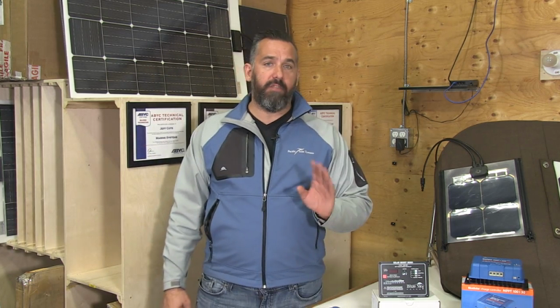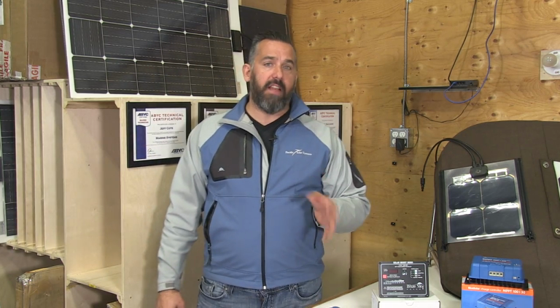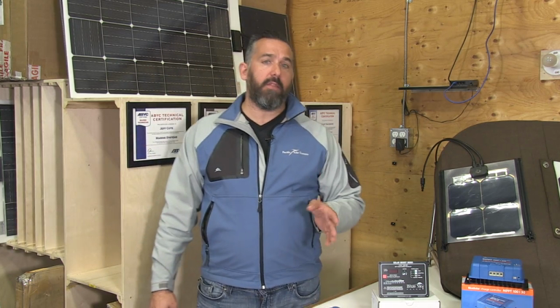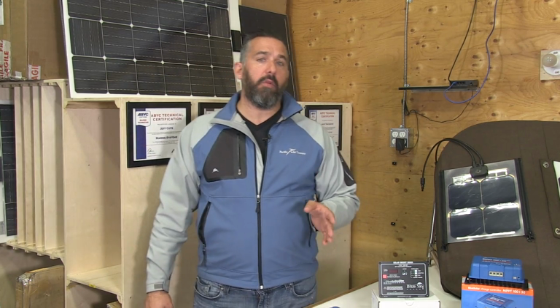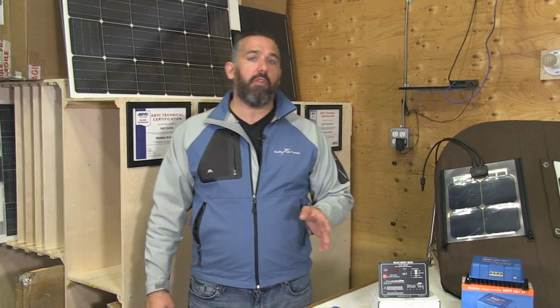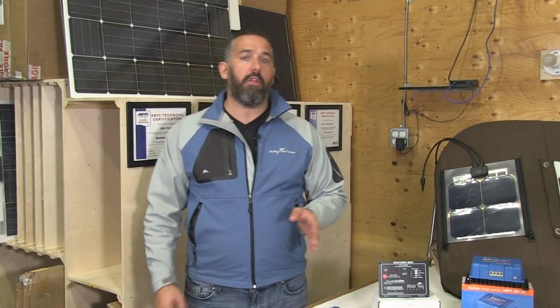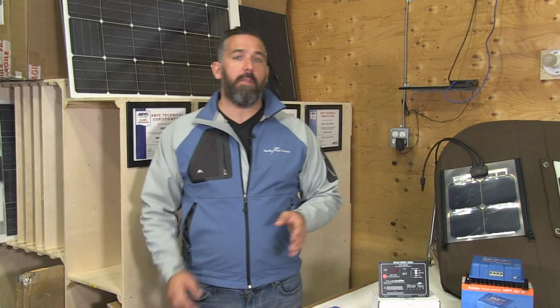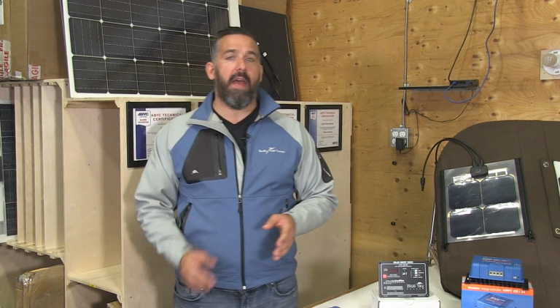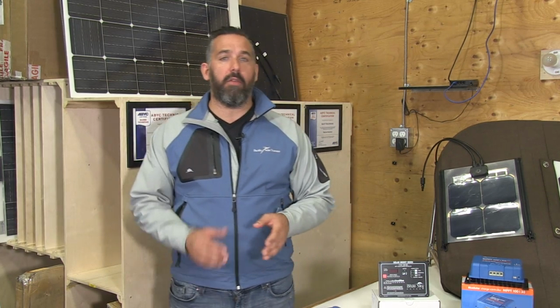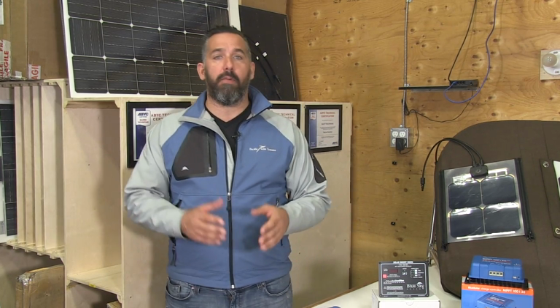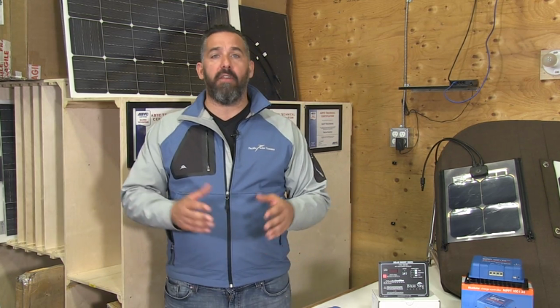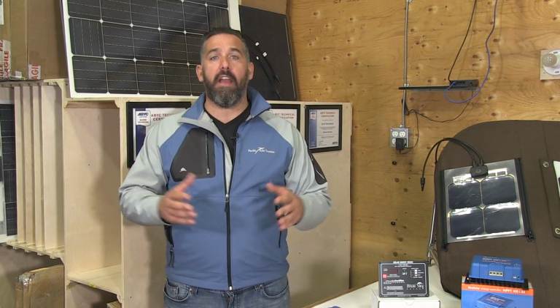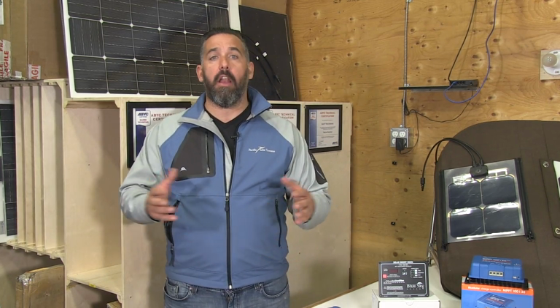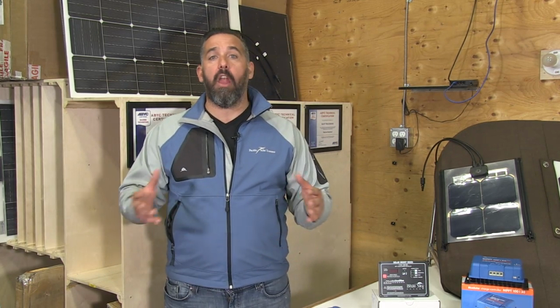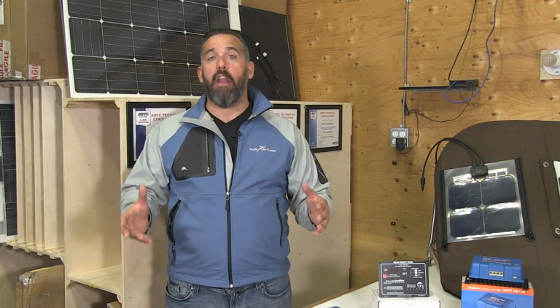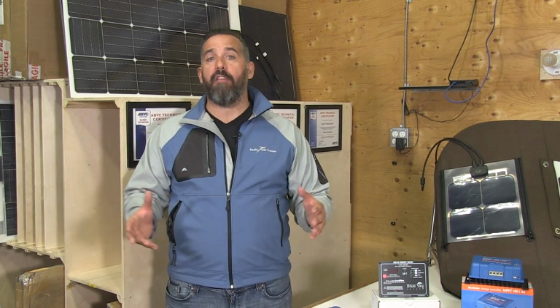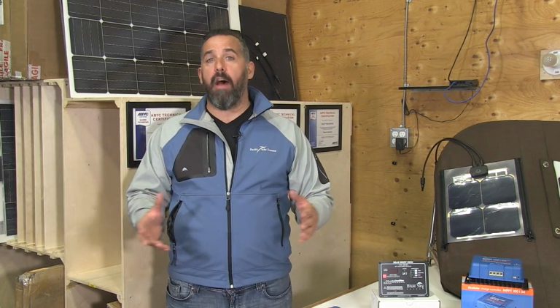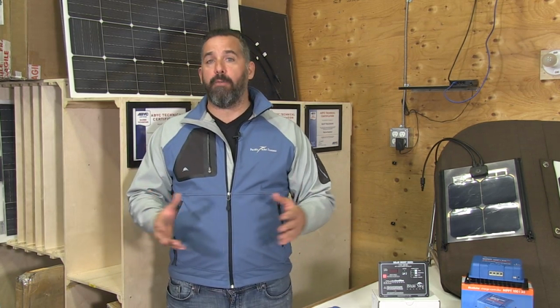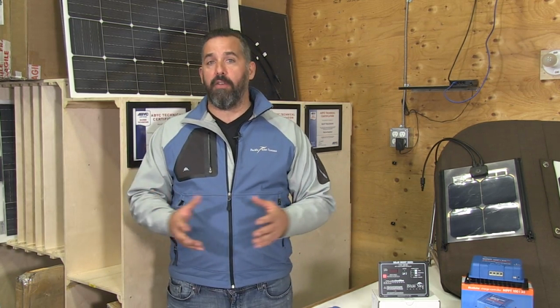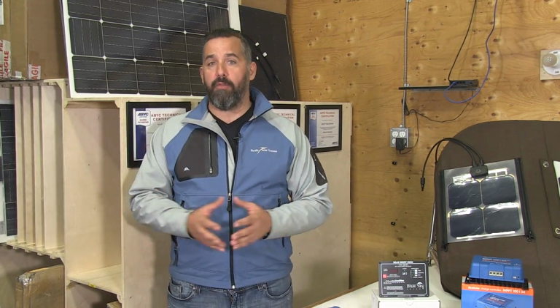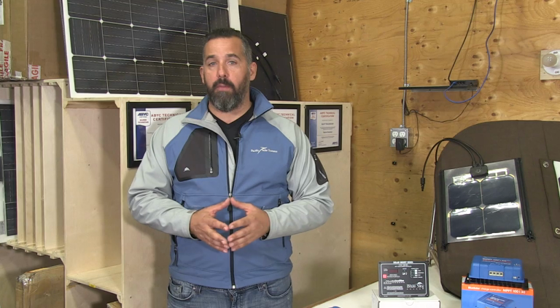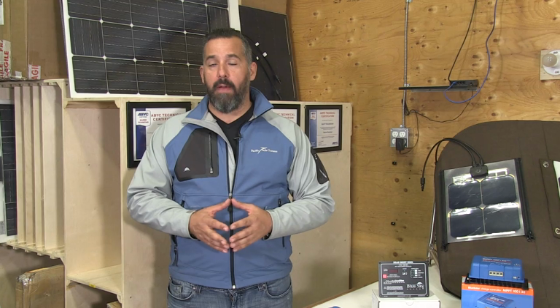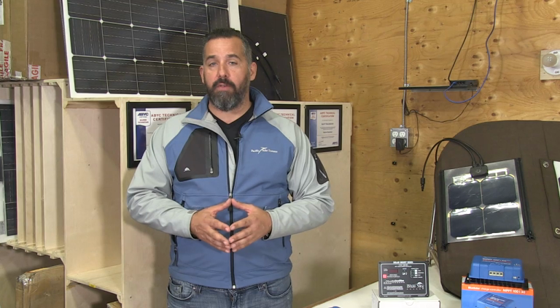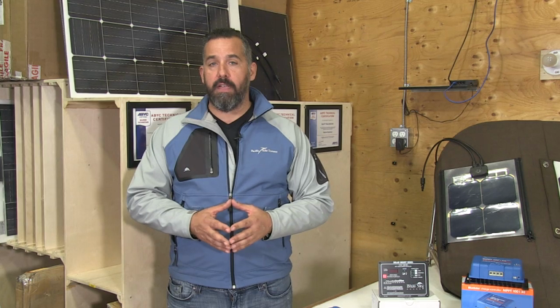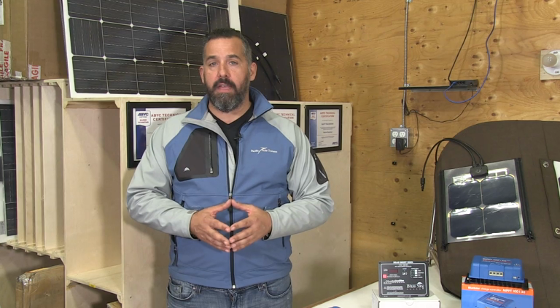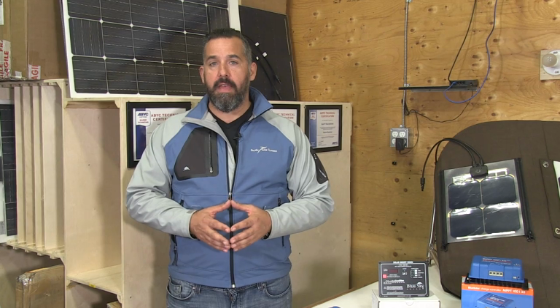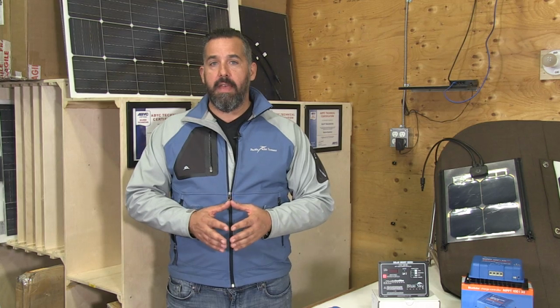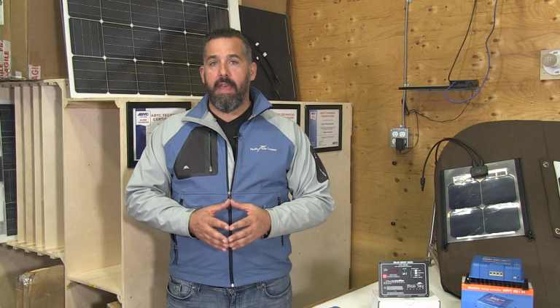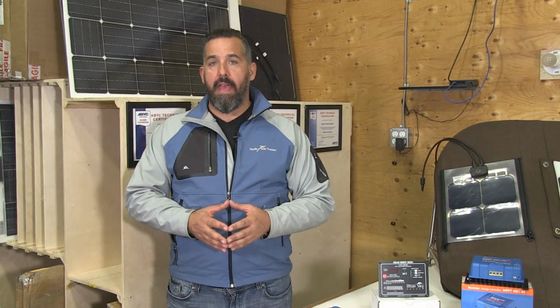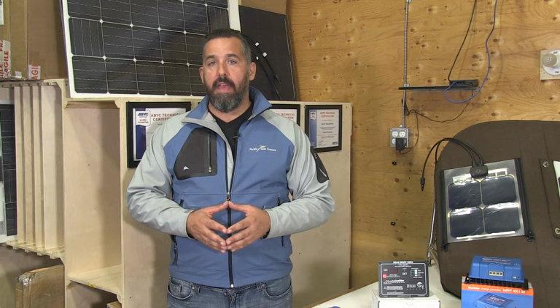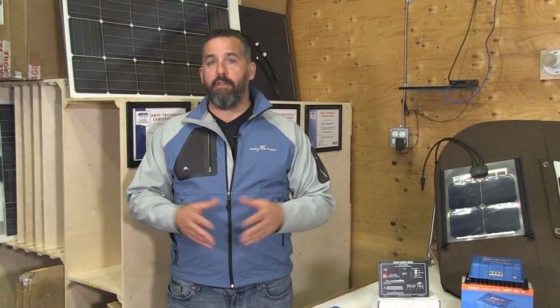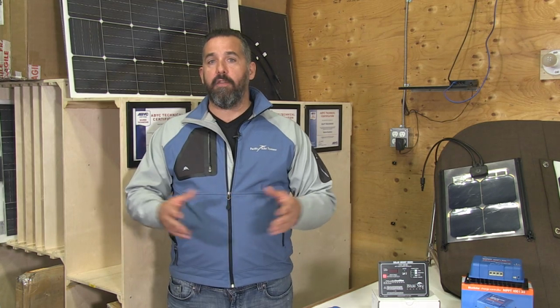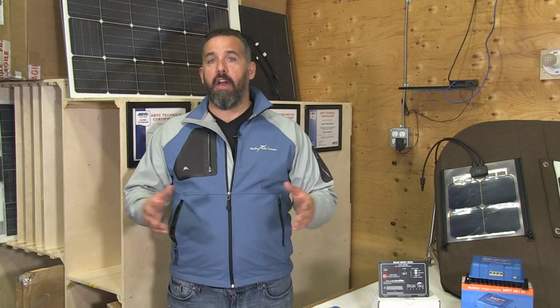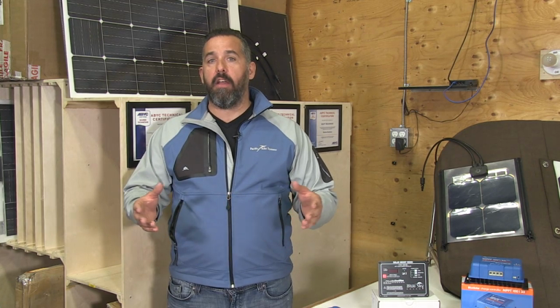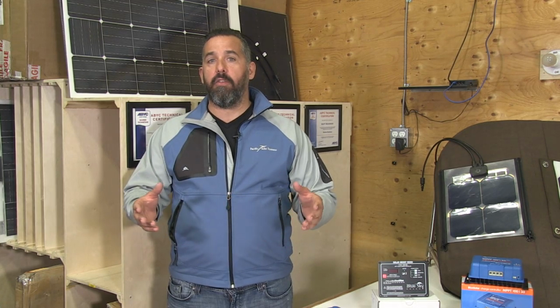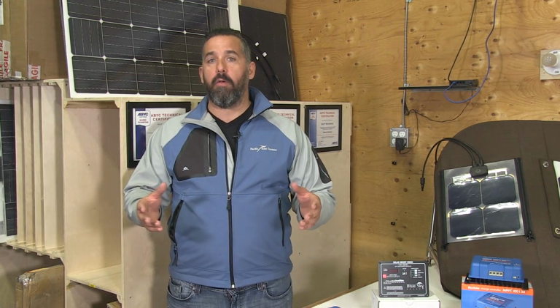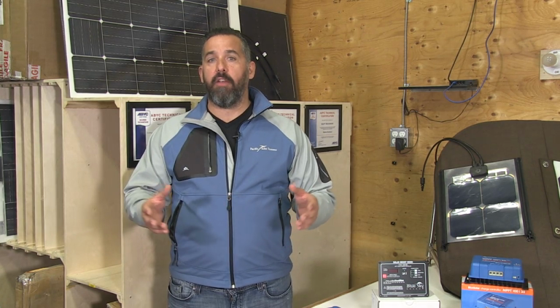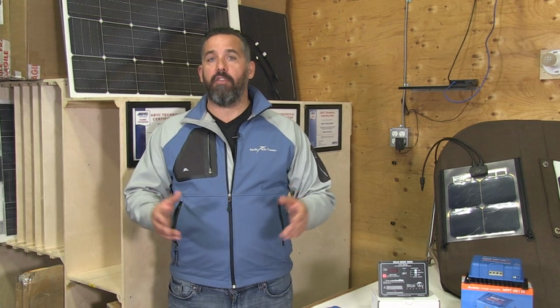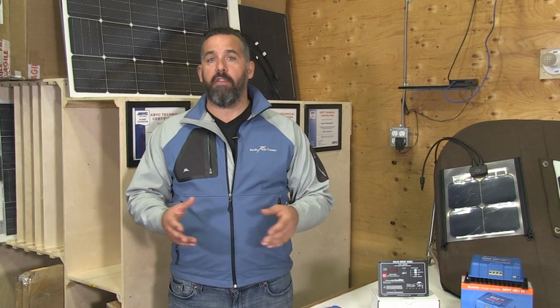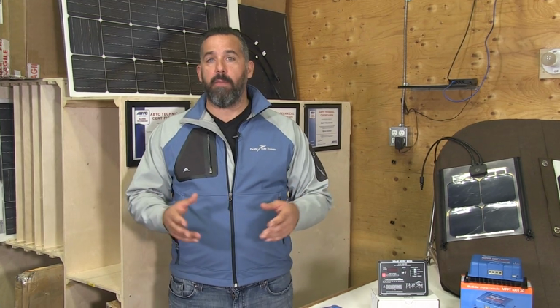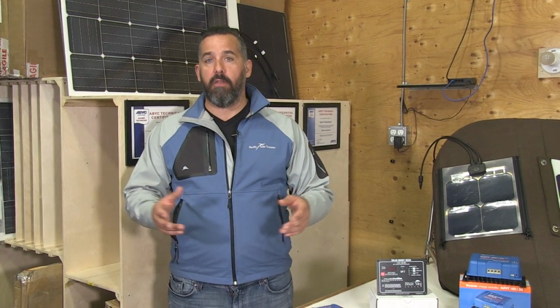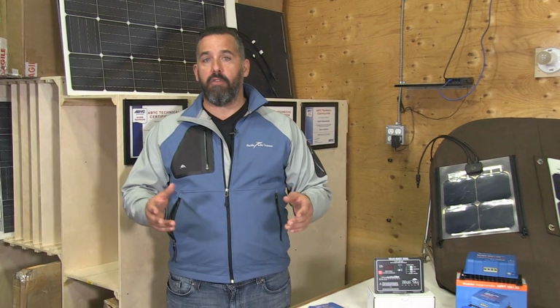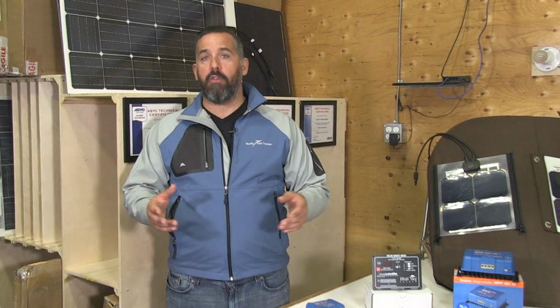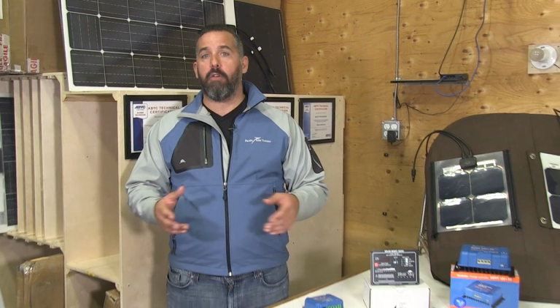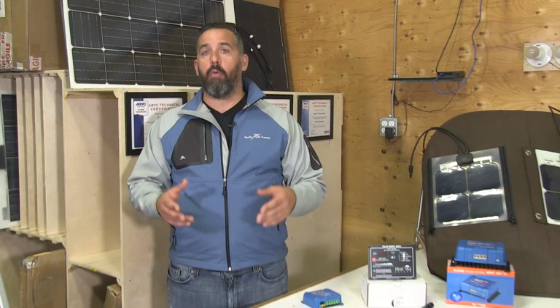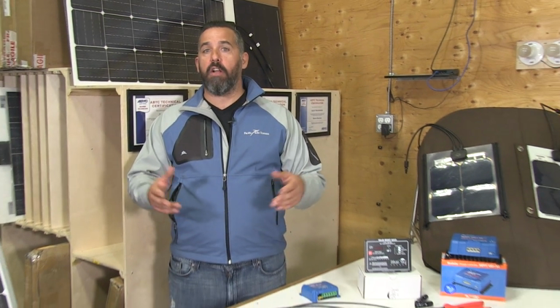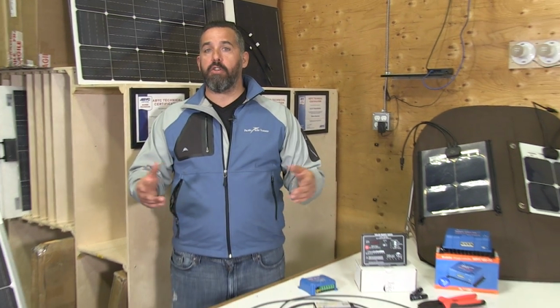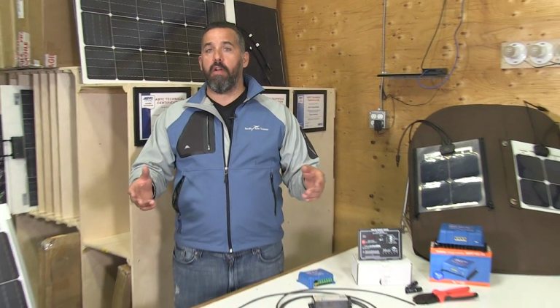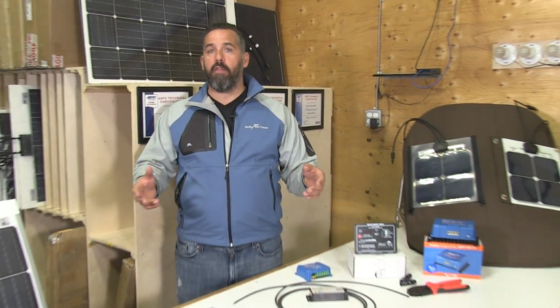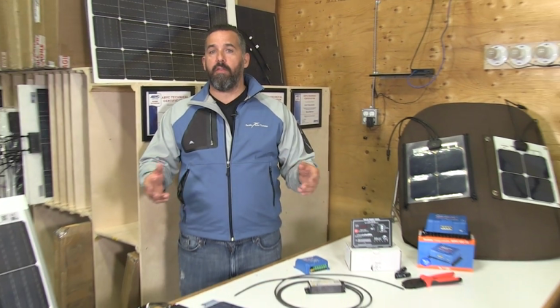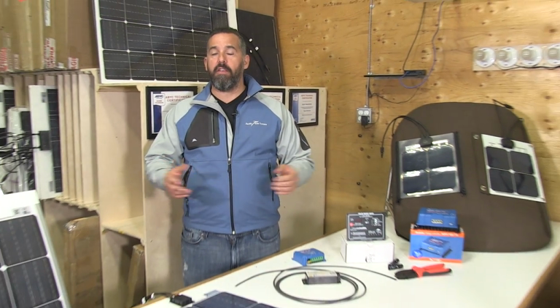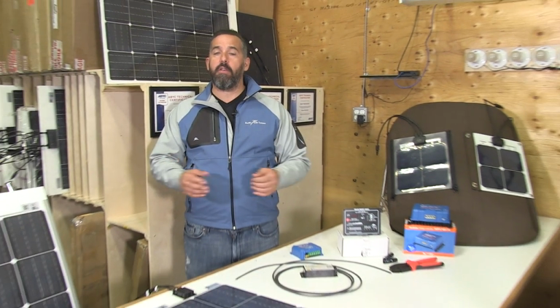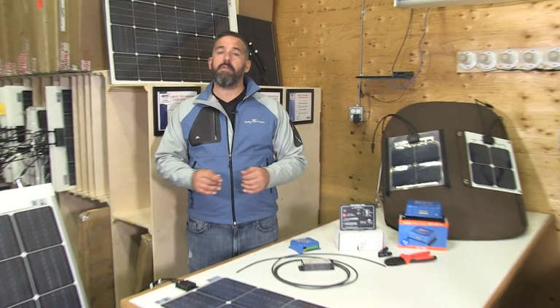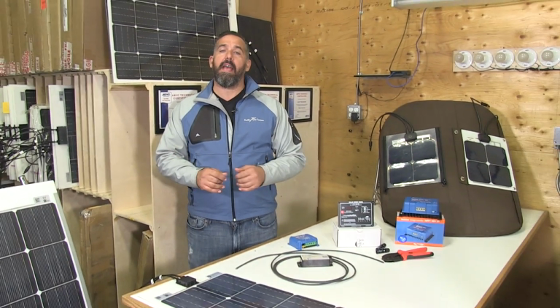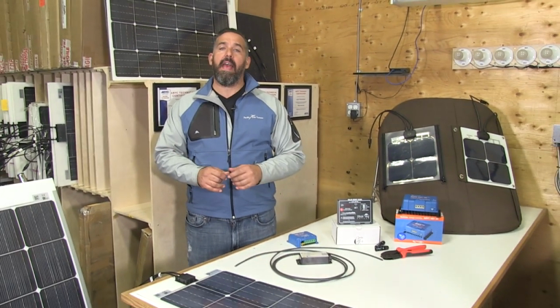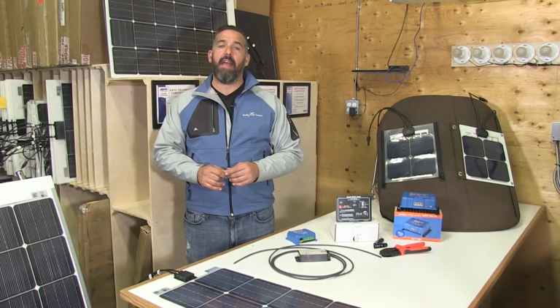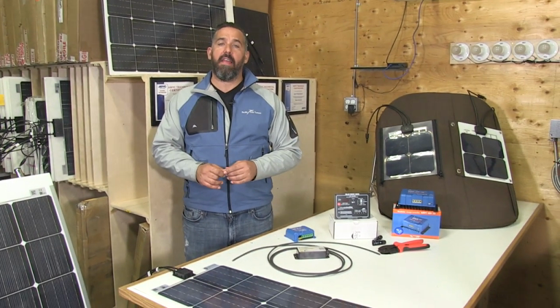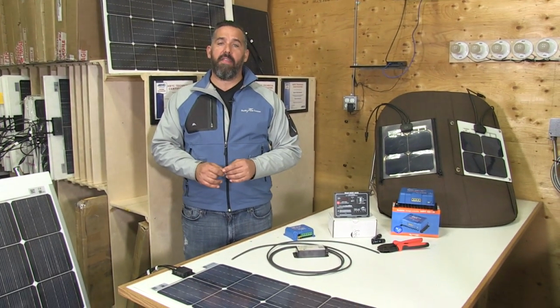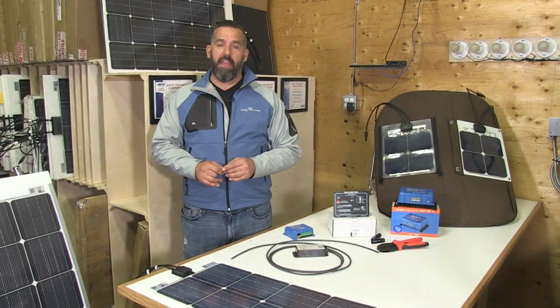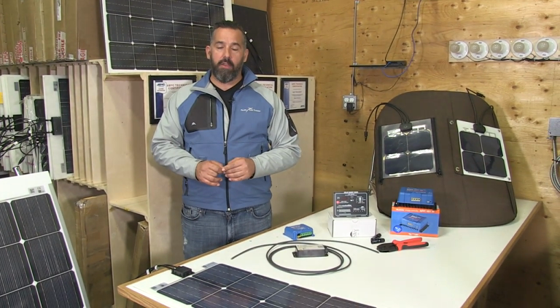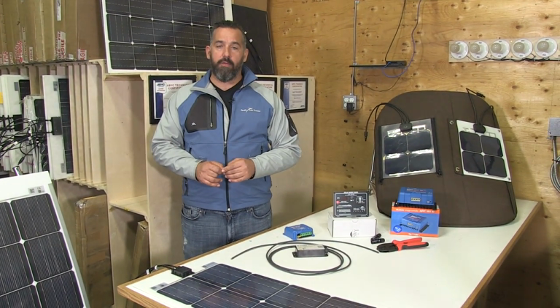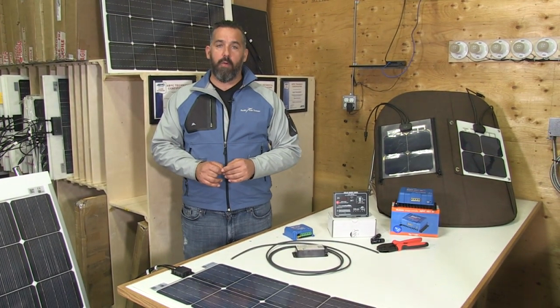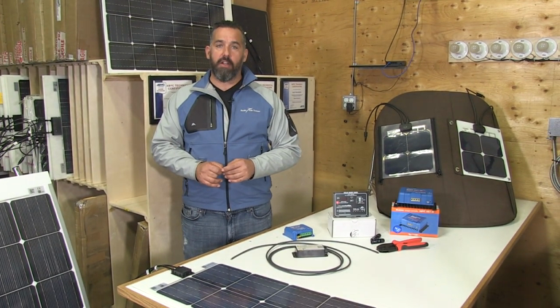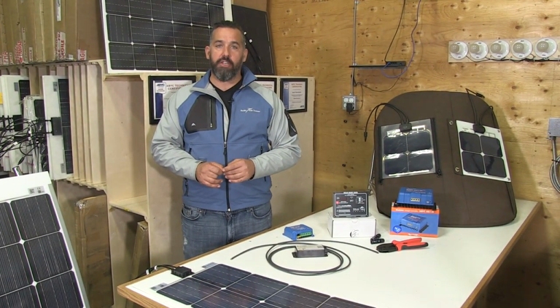Flexible solar panels provide a lot of options for mounting. If you've got other questions about solar, watch our other videos, and thank you for watching.